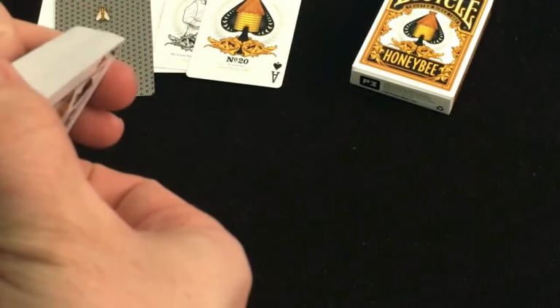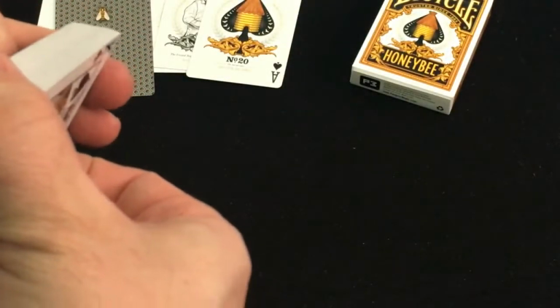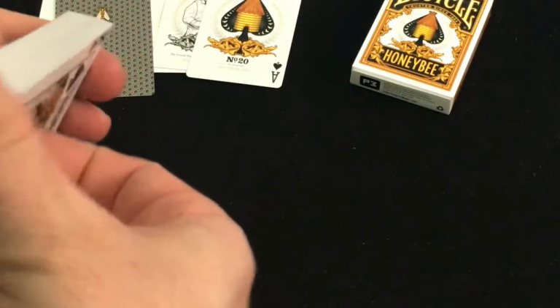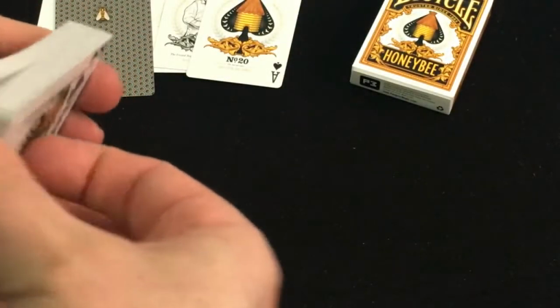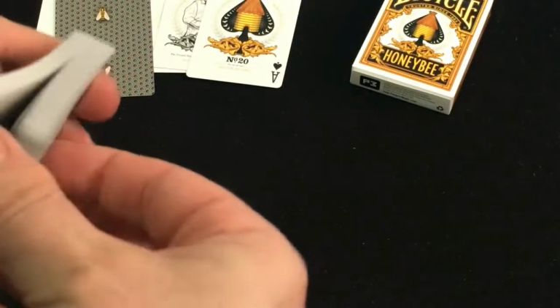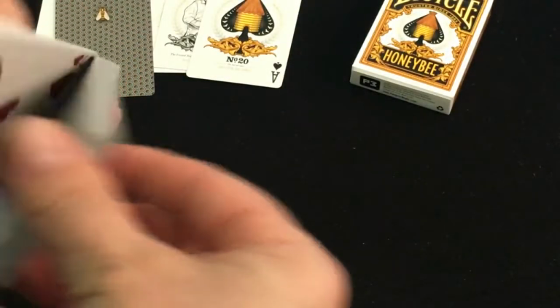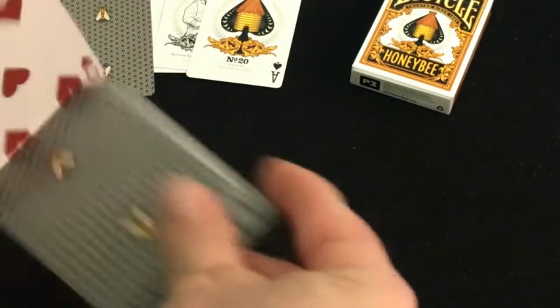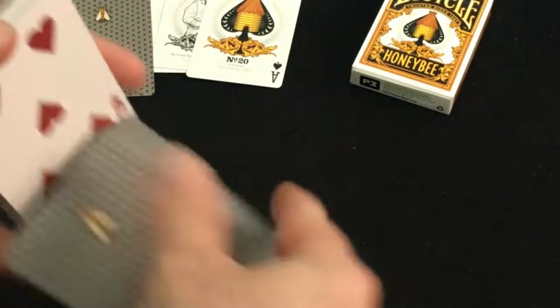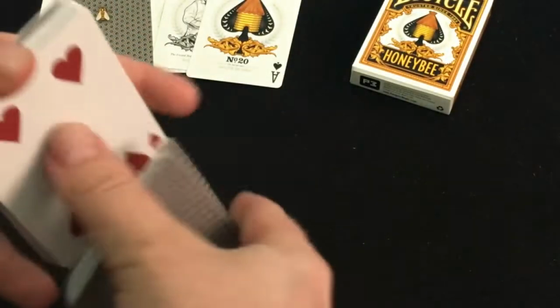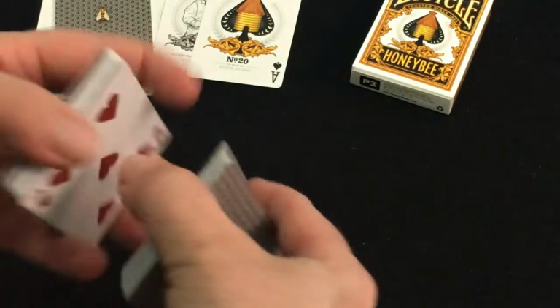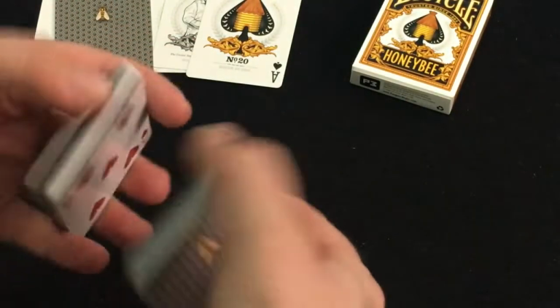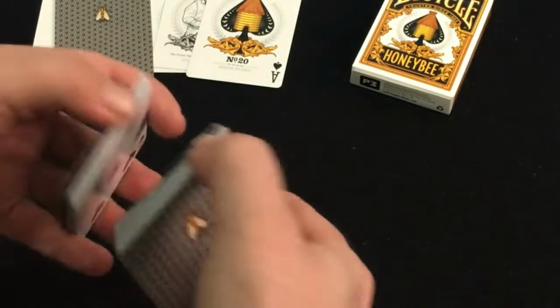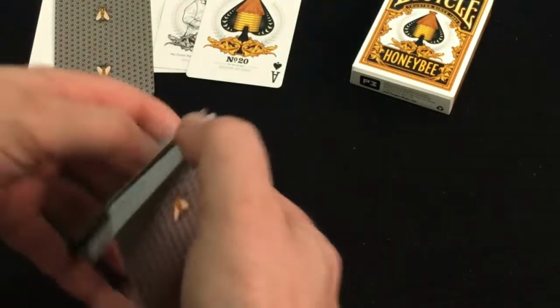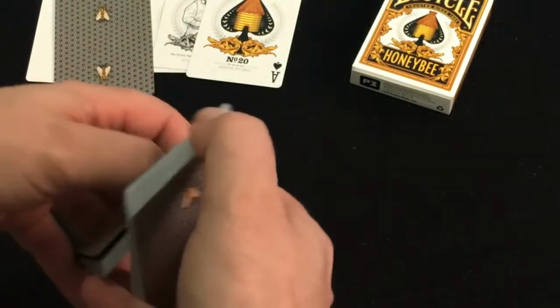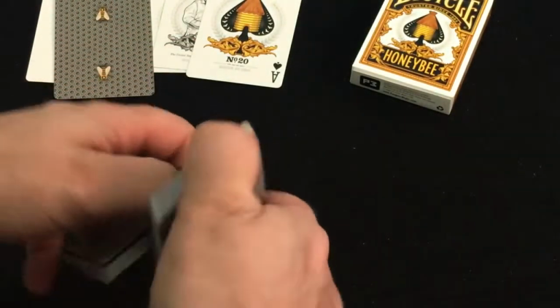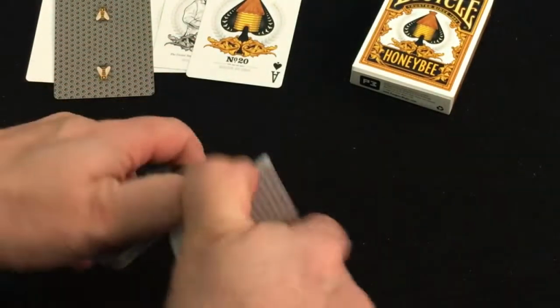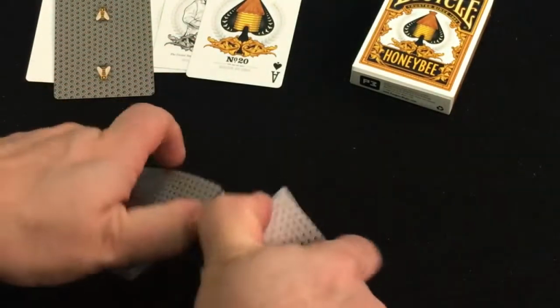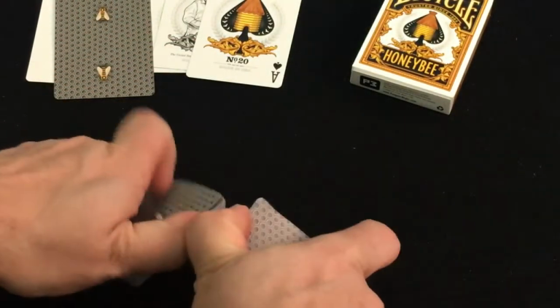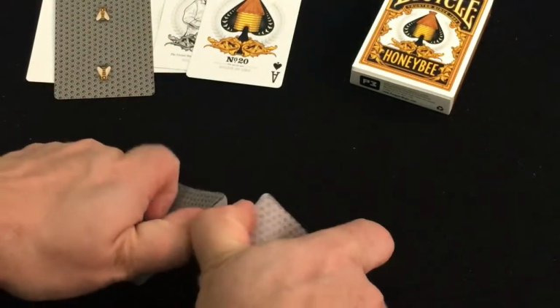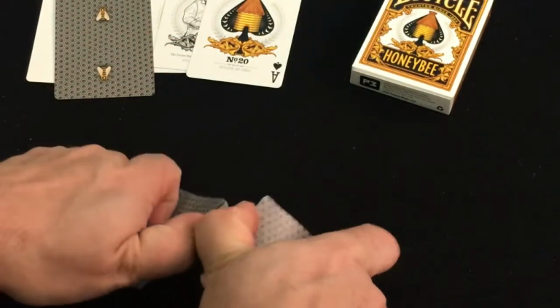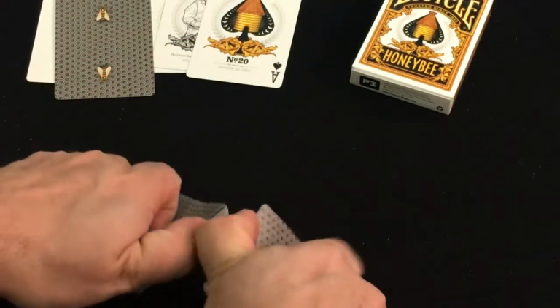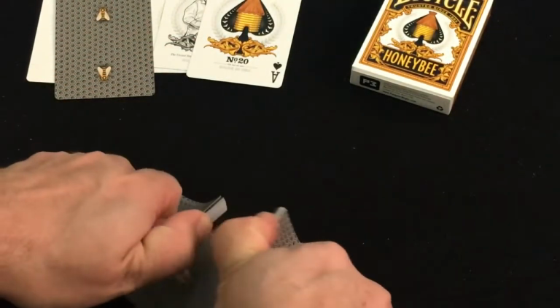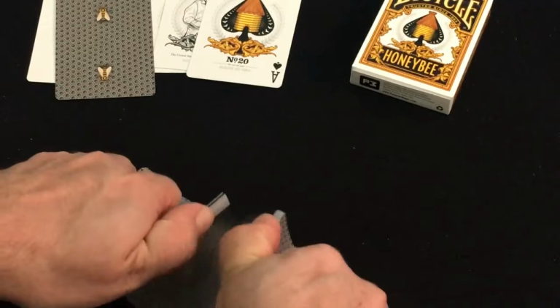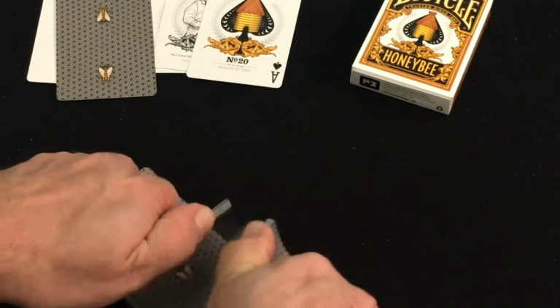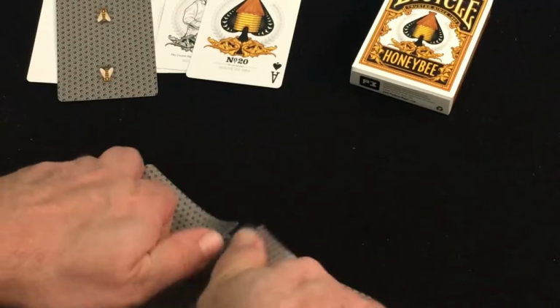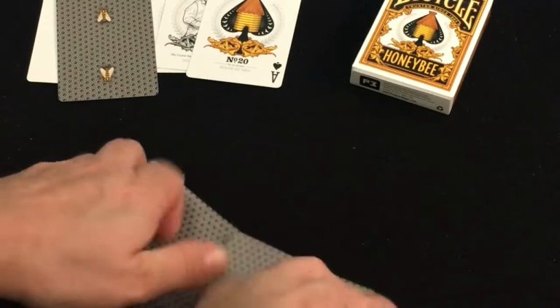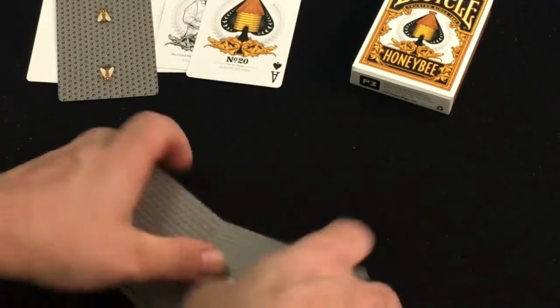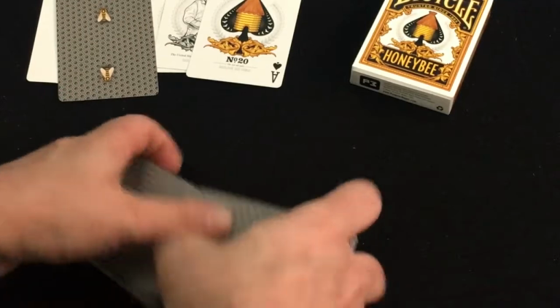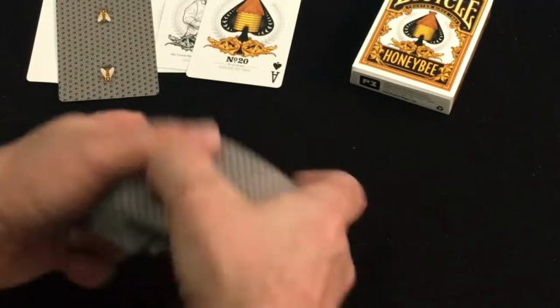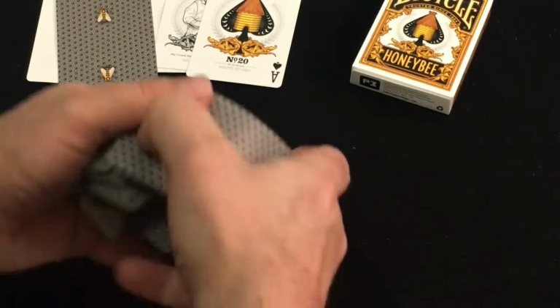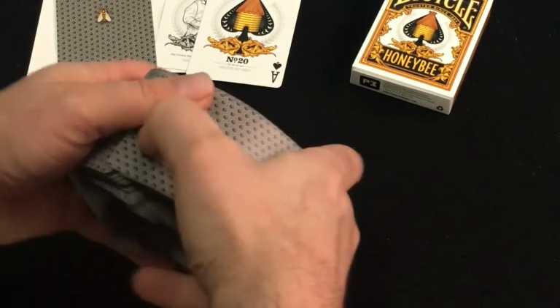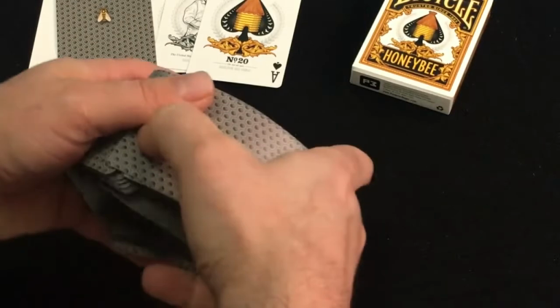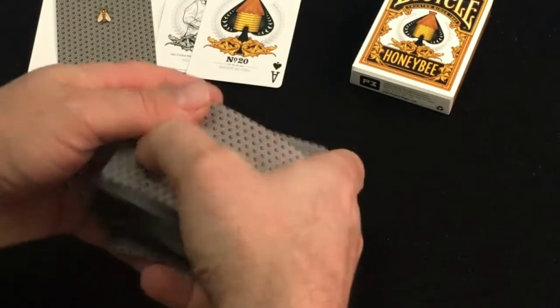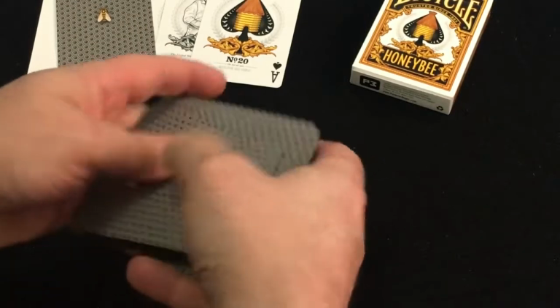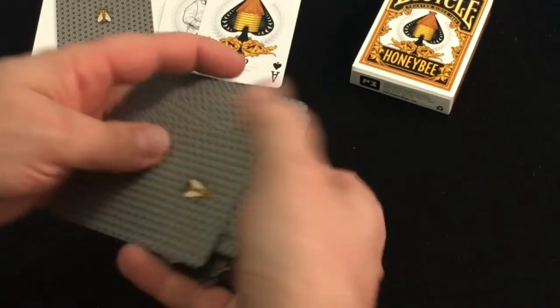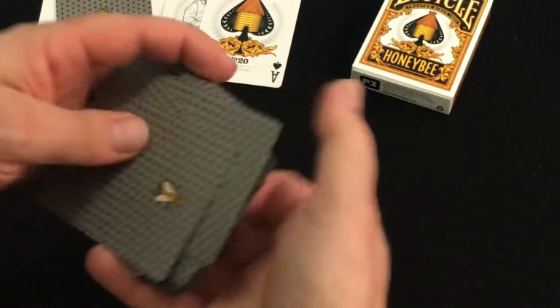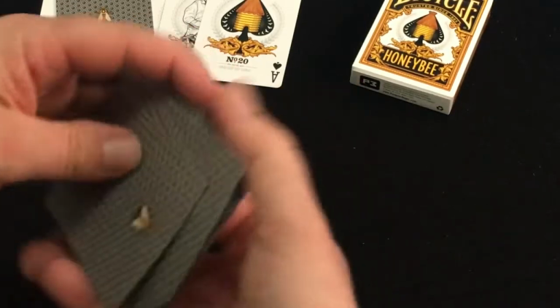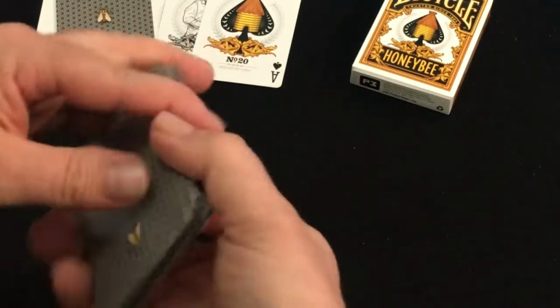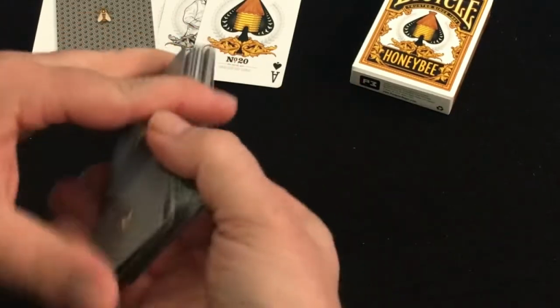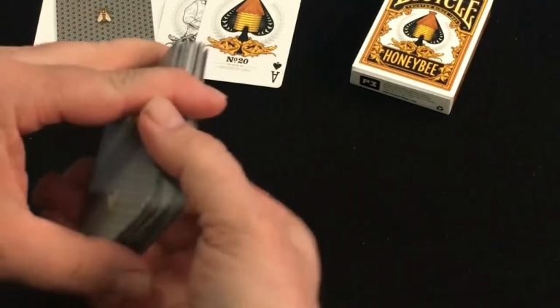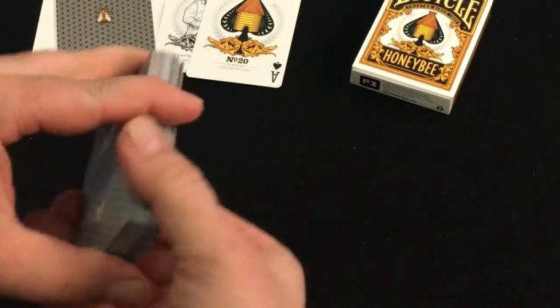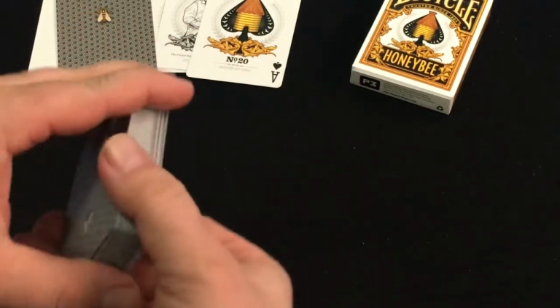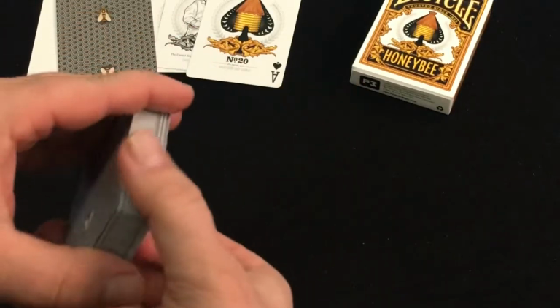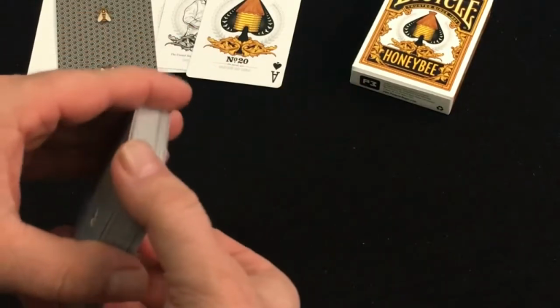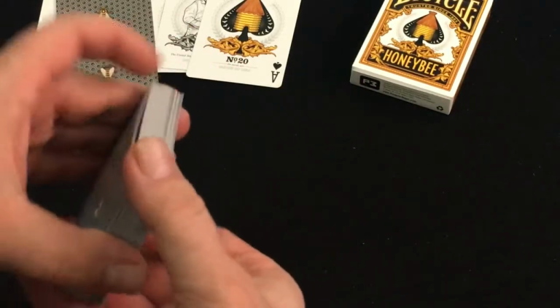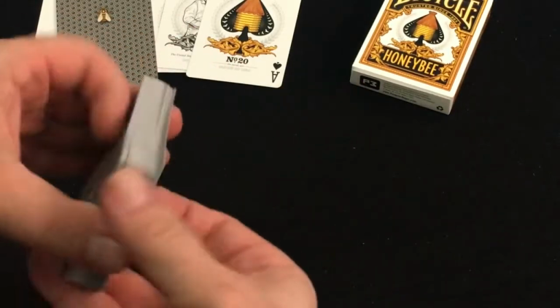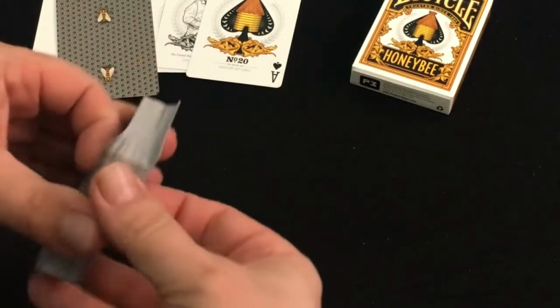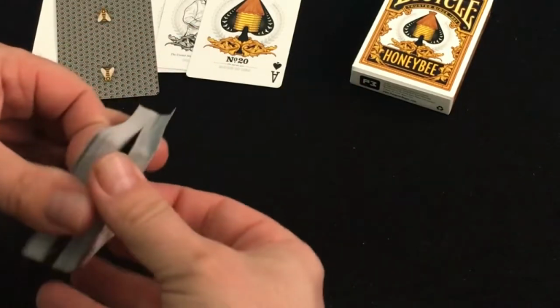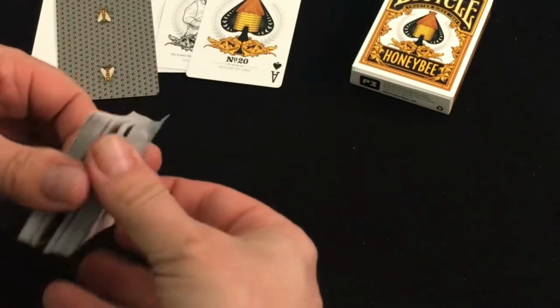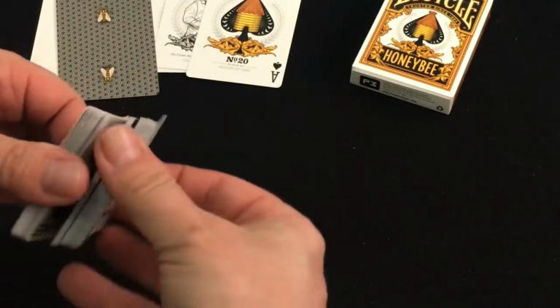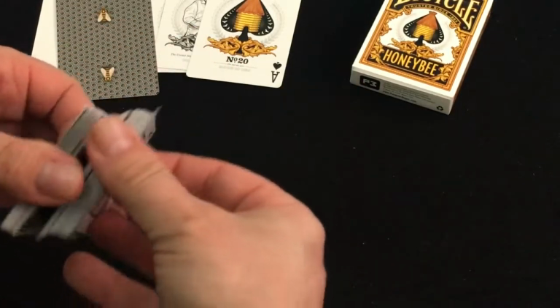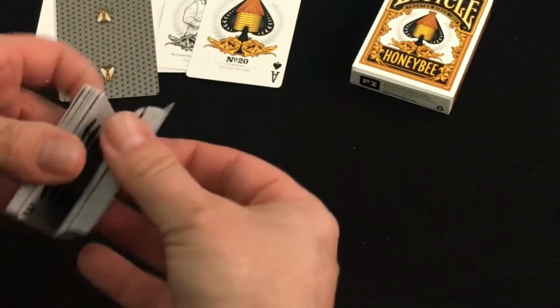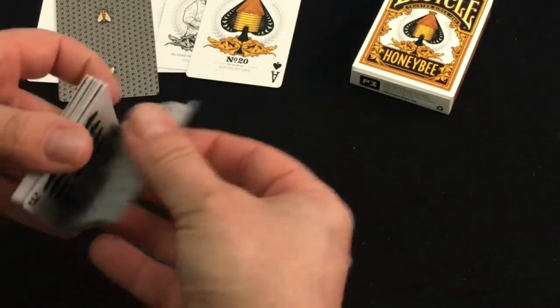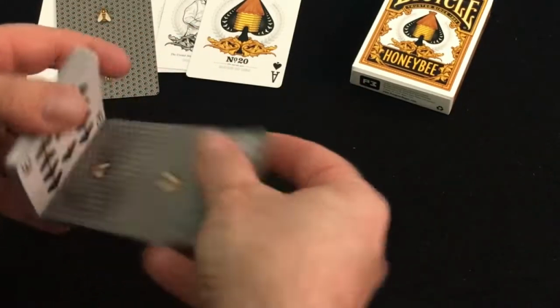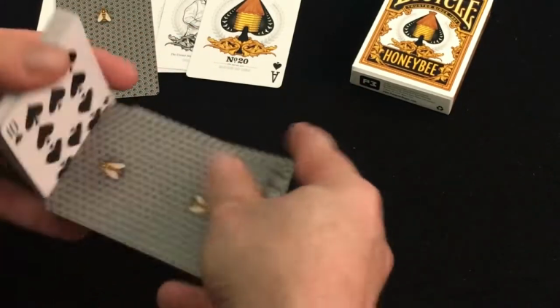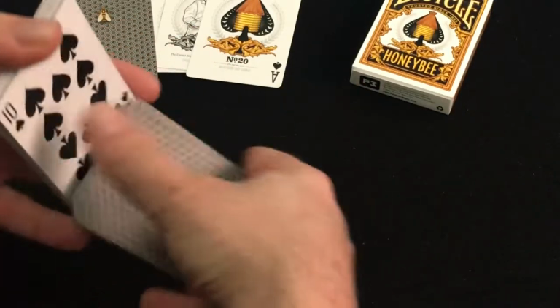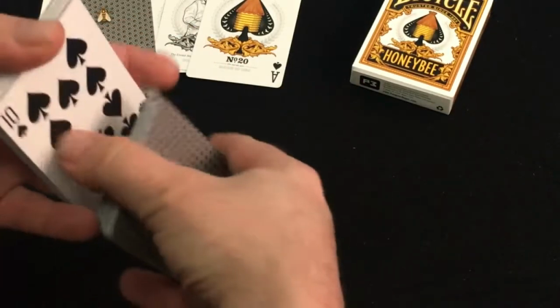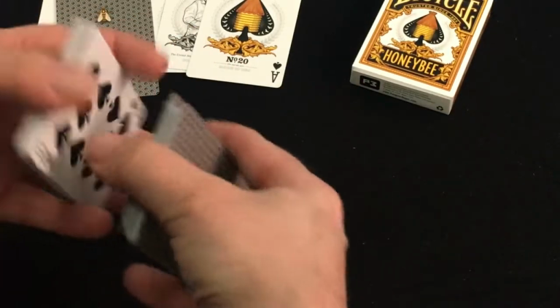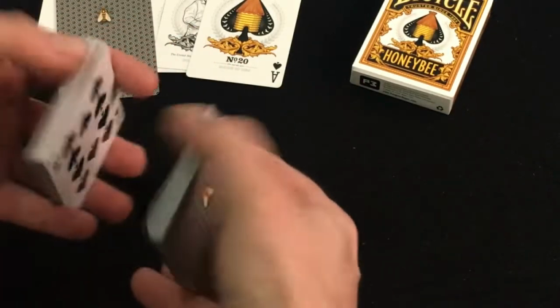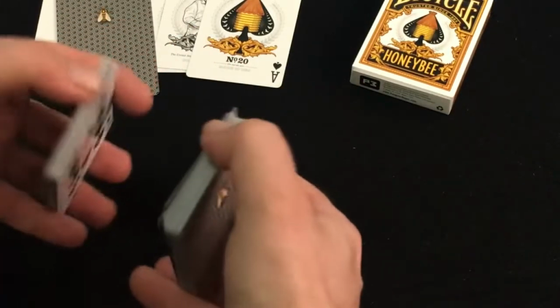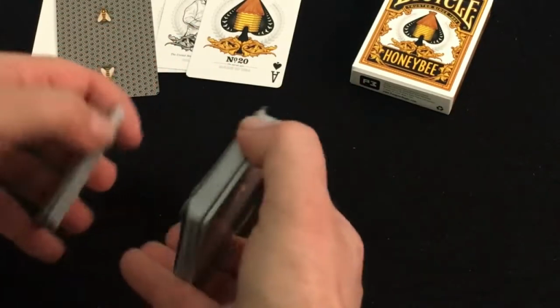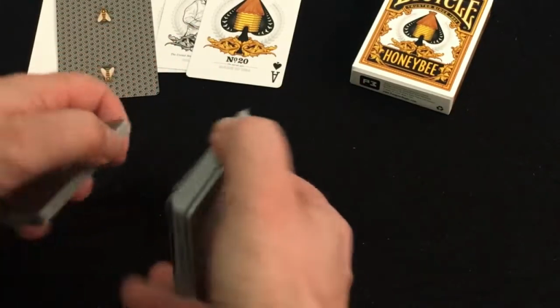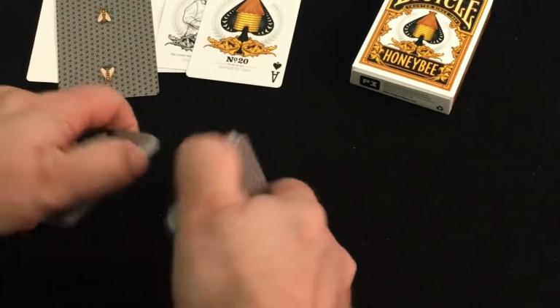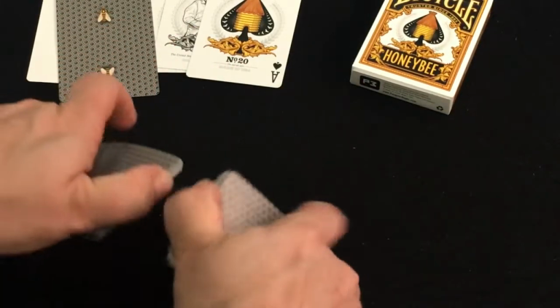It is on a nice casino-grade Bee stock, with a magic or air-cushion finish if you will. Traditionally cut.